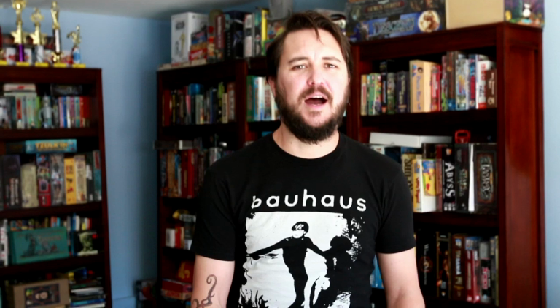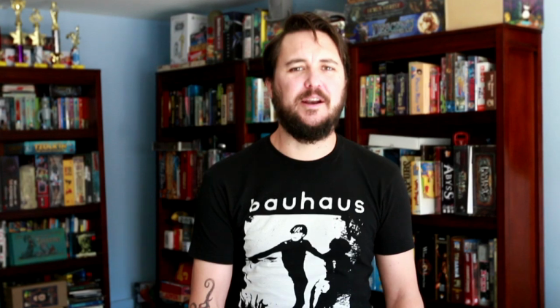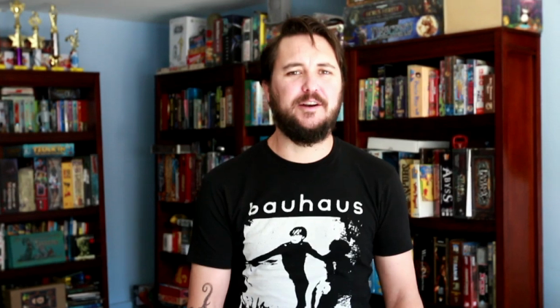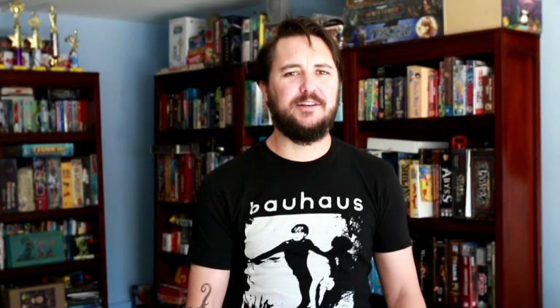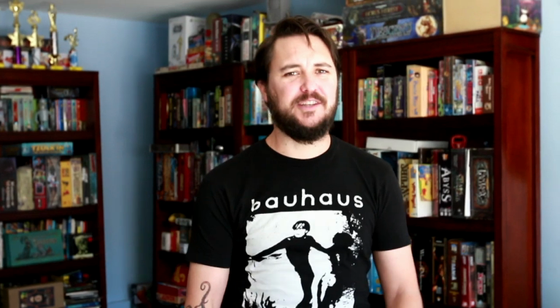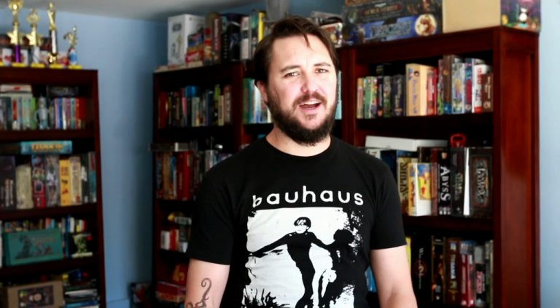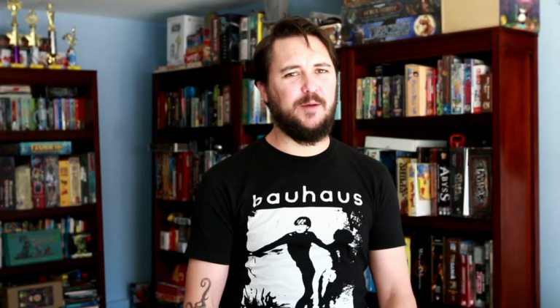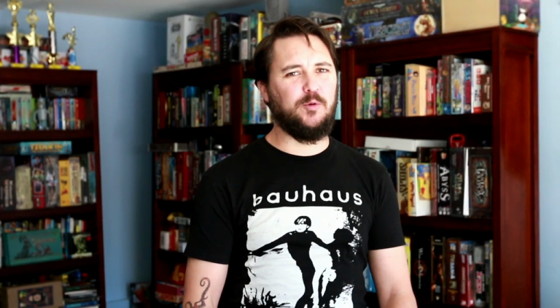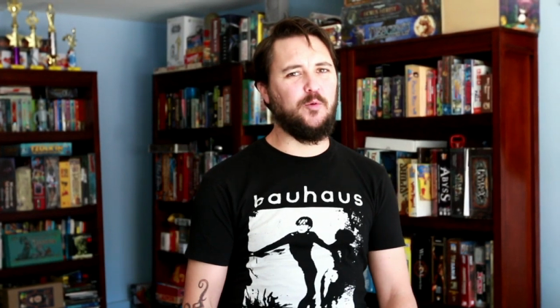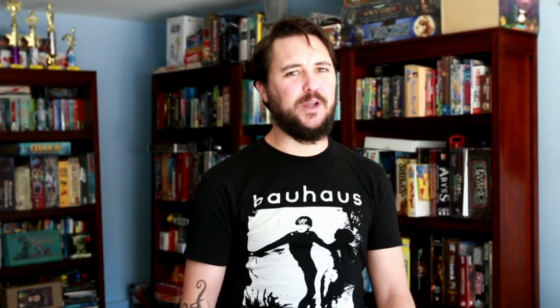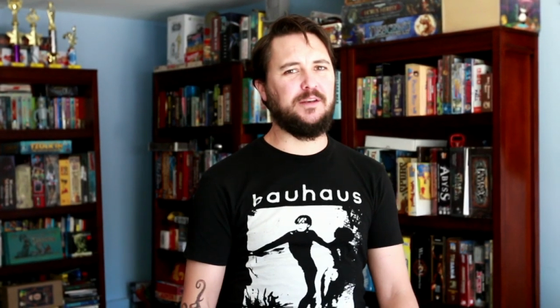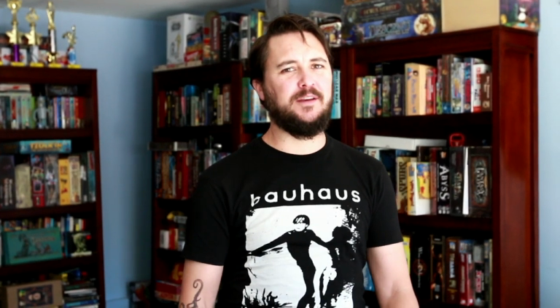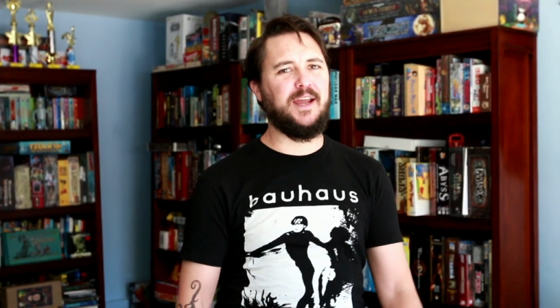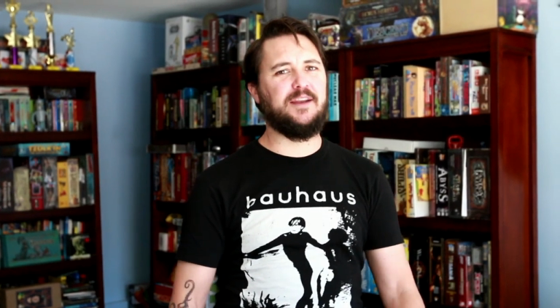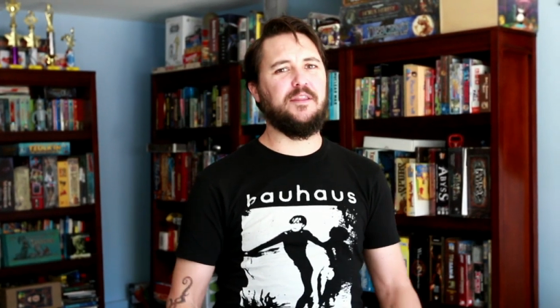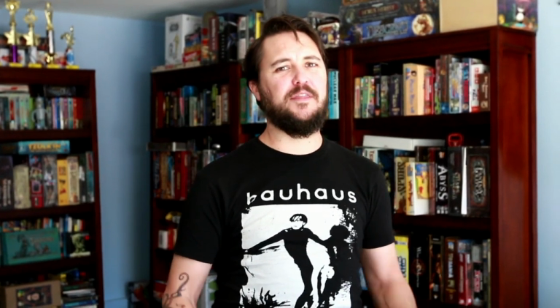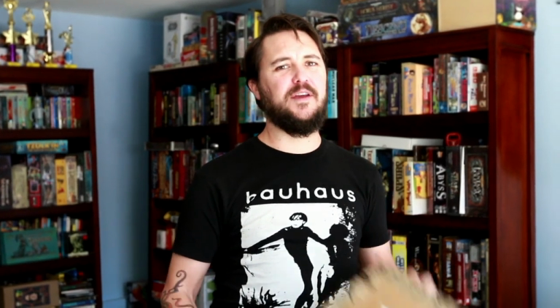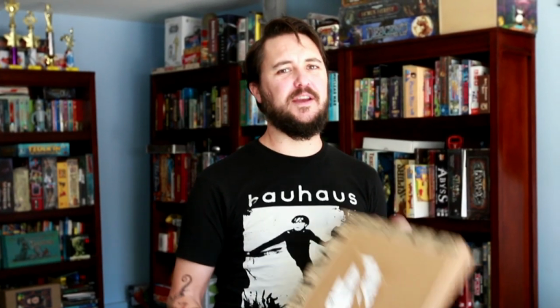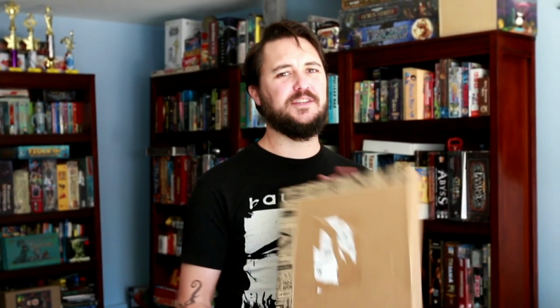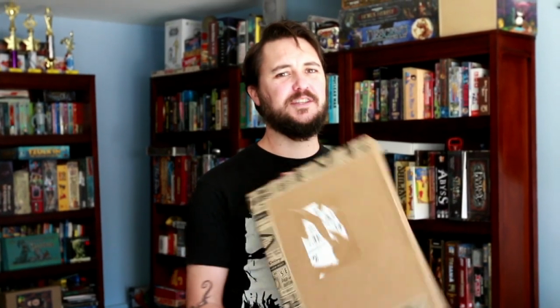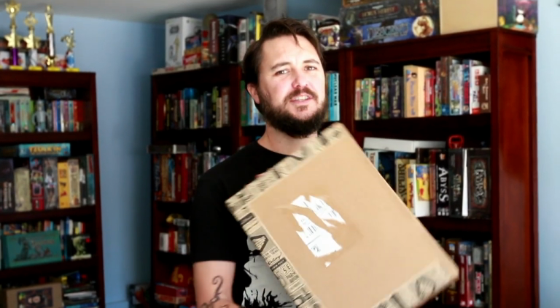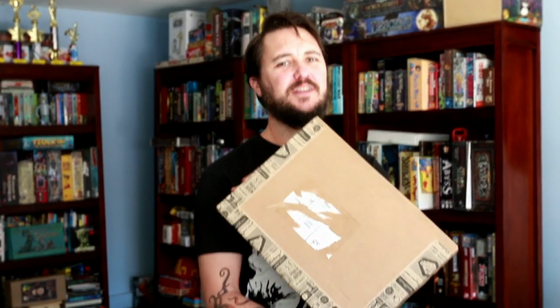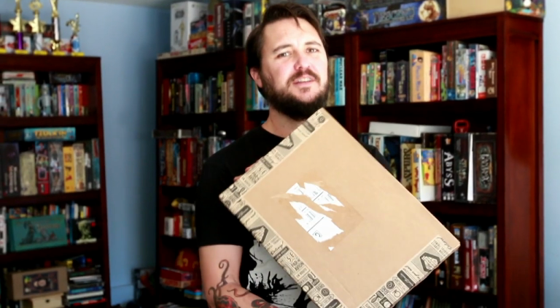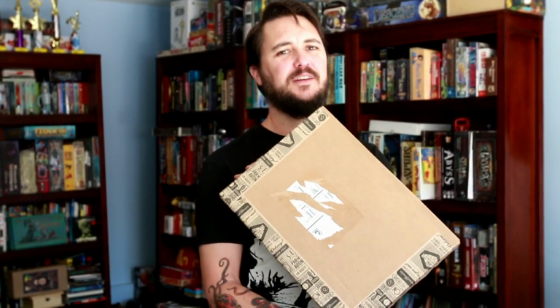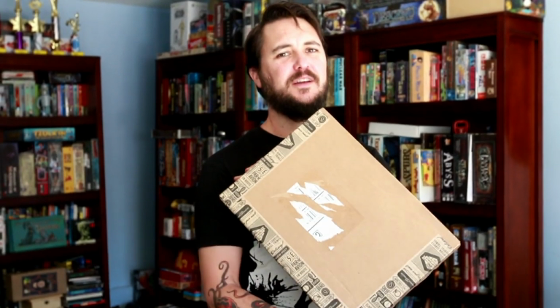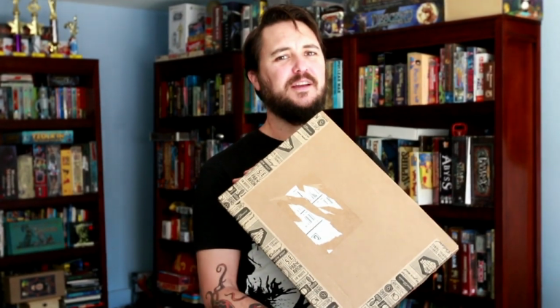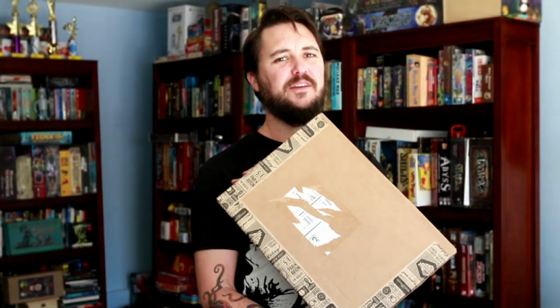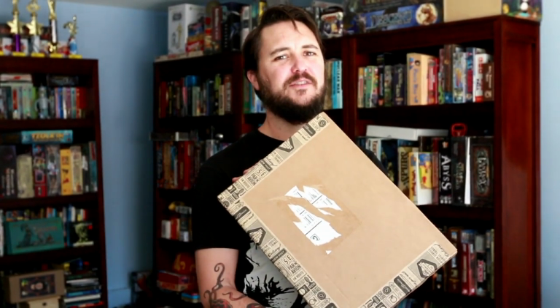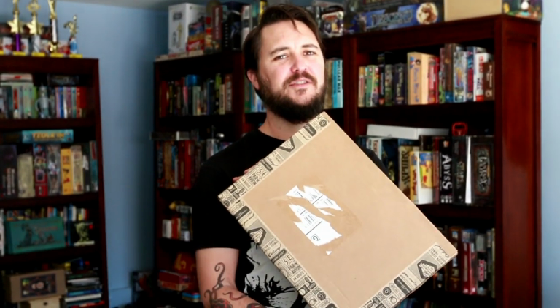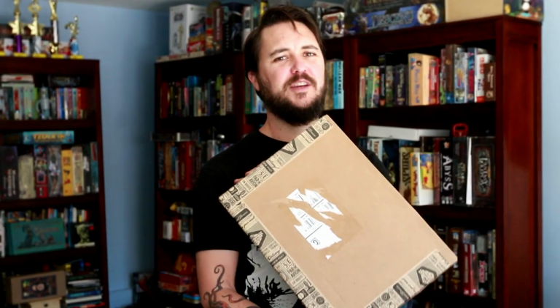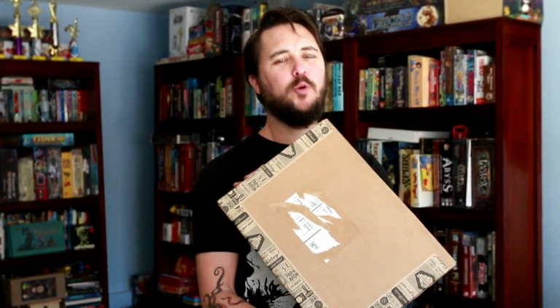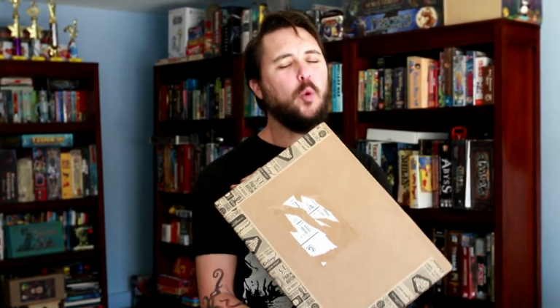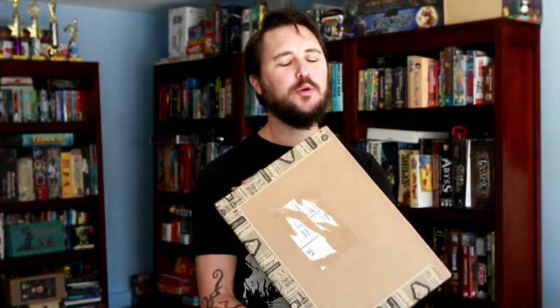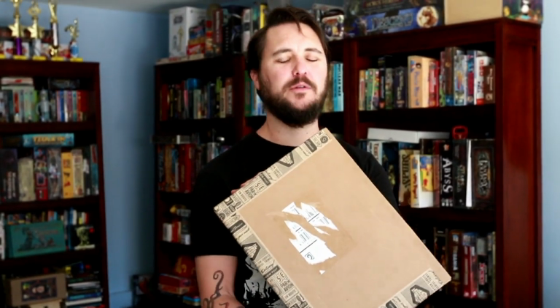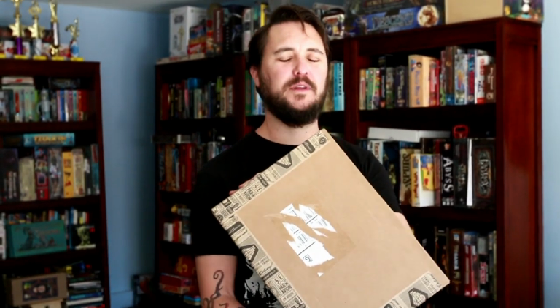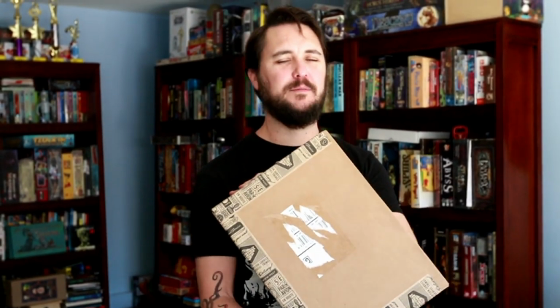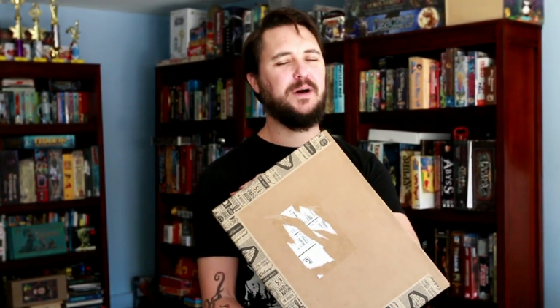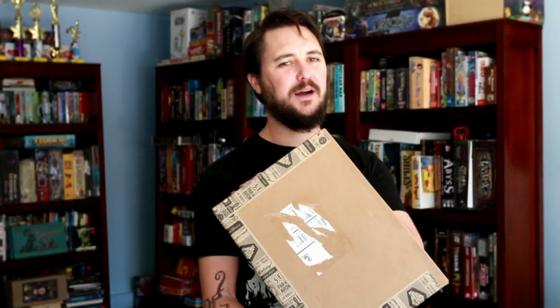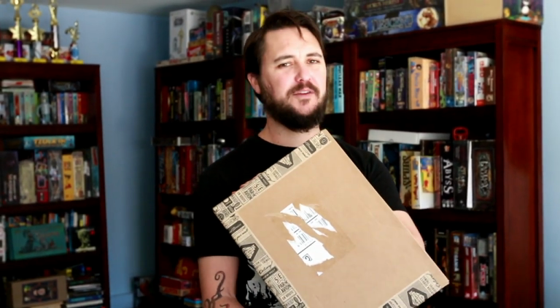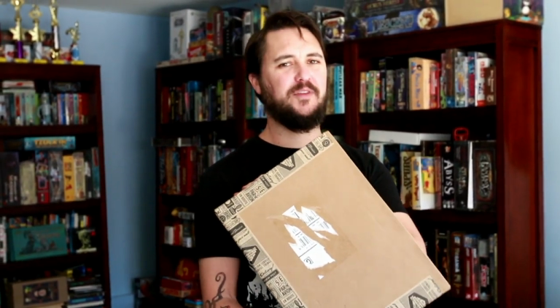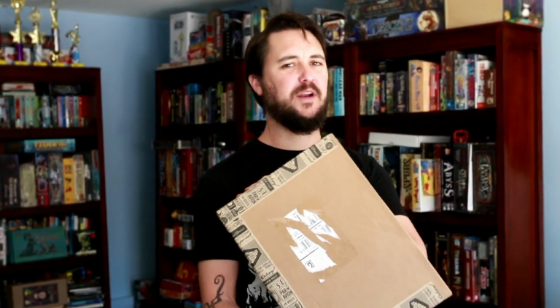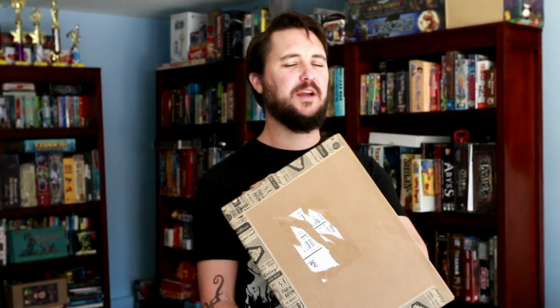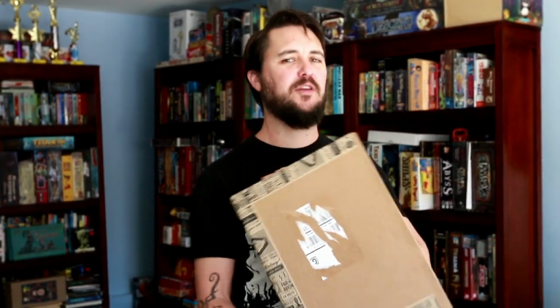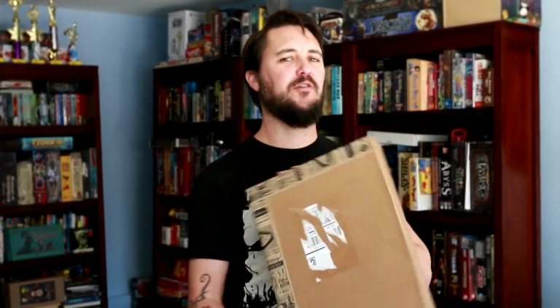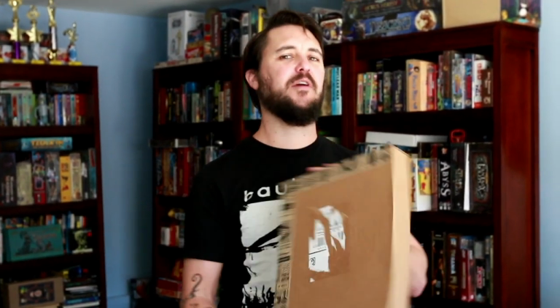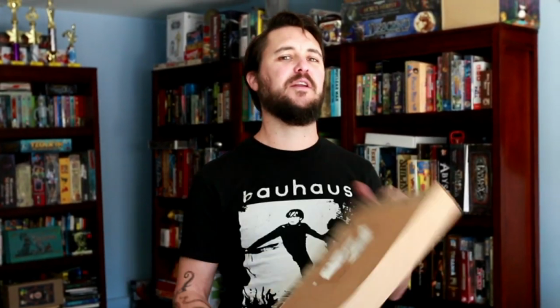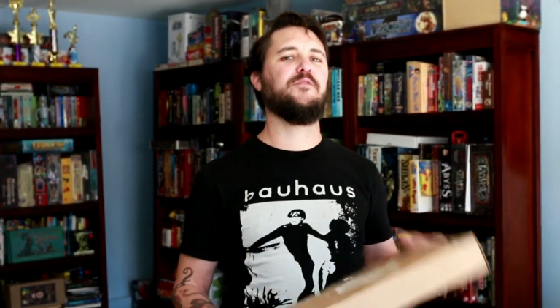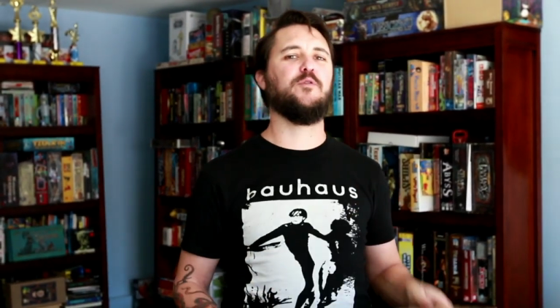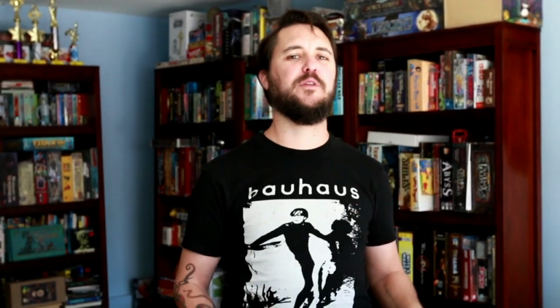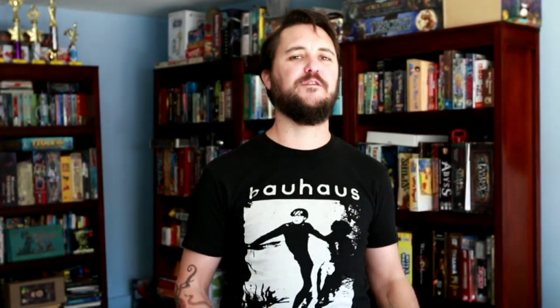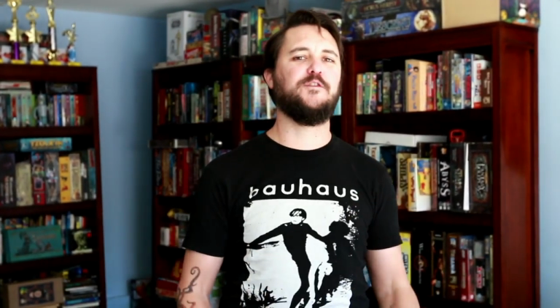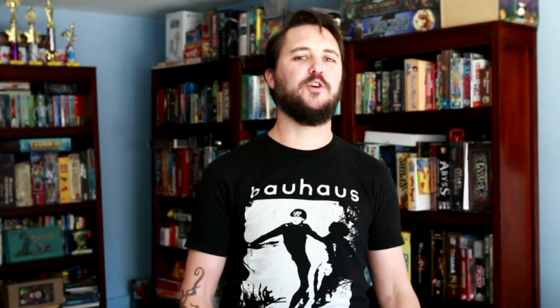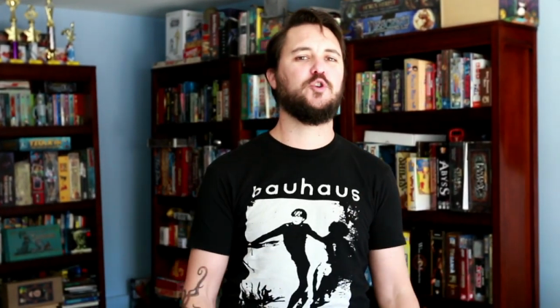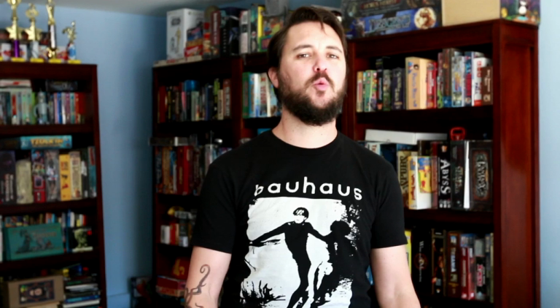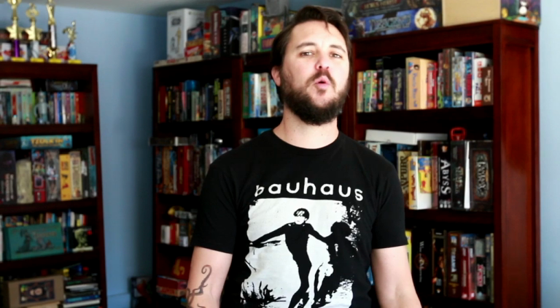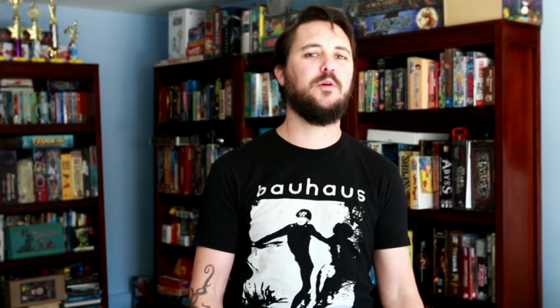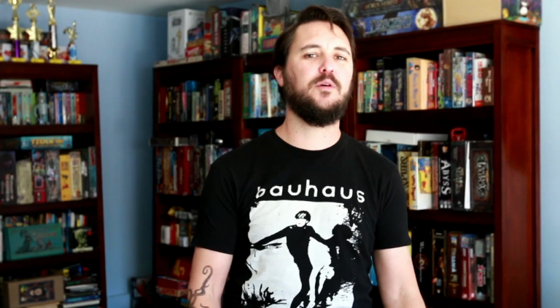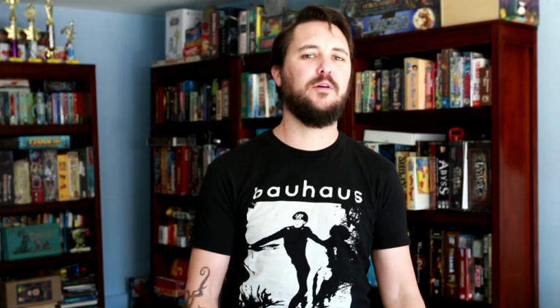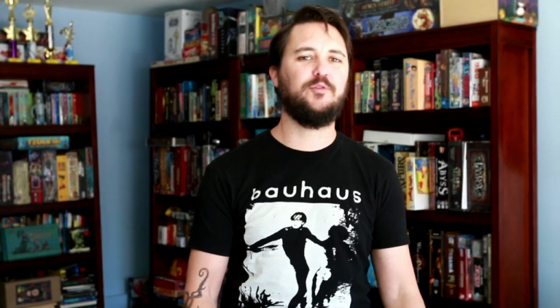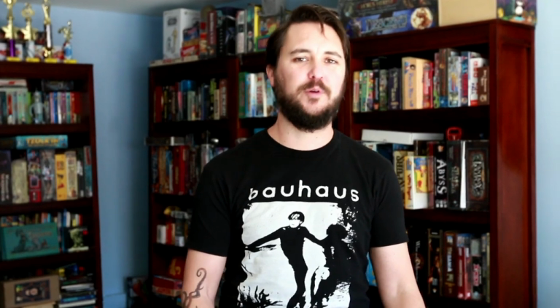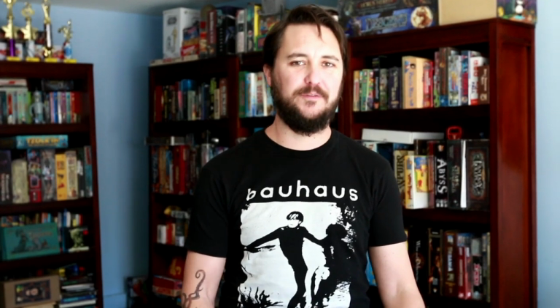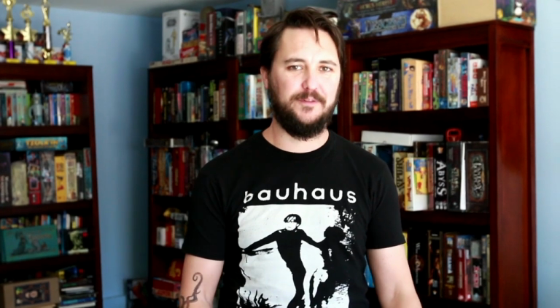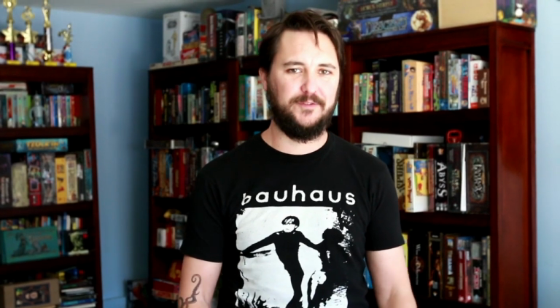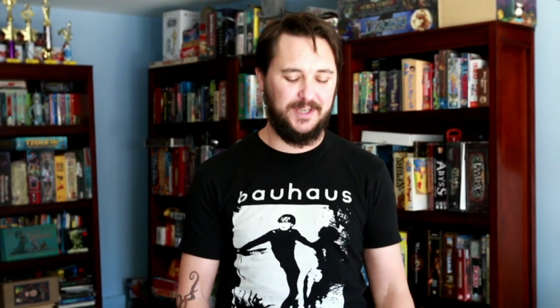Hi nerds, I'm Wil Wheaton, and this is the quarterly box that I curated for the first quarter of 2015.